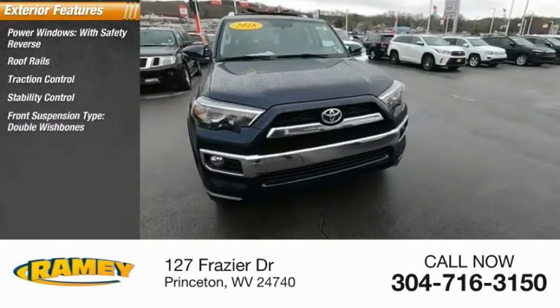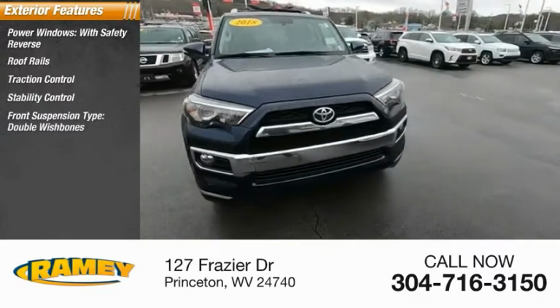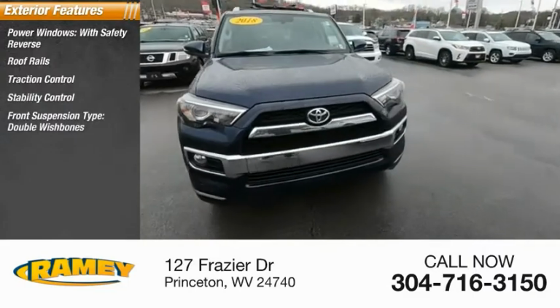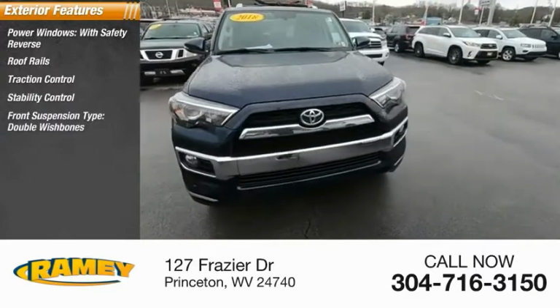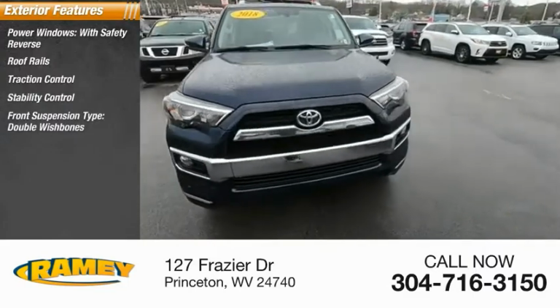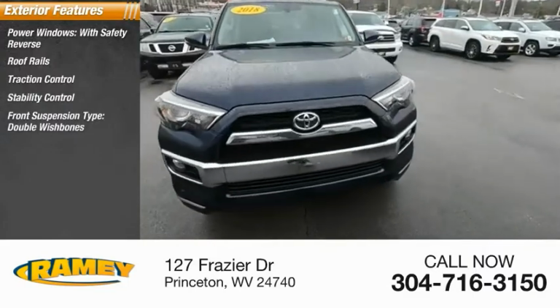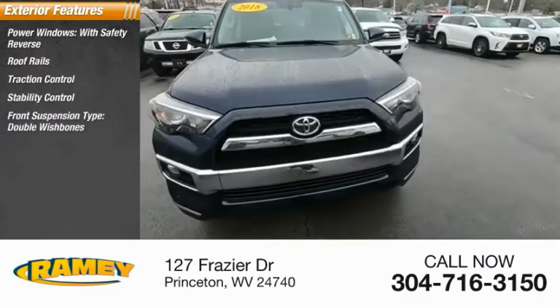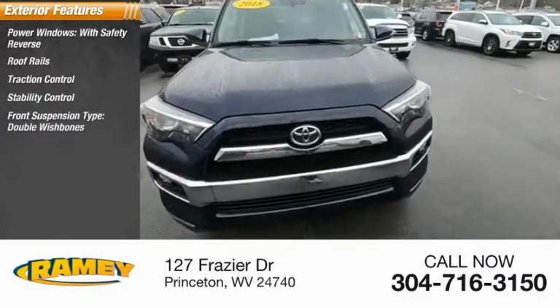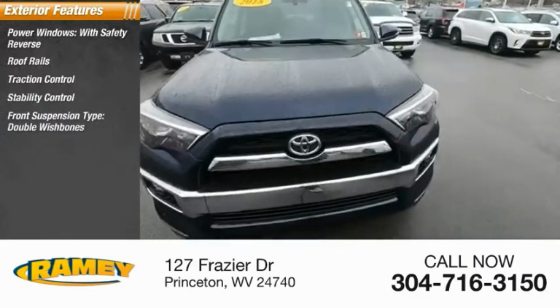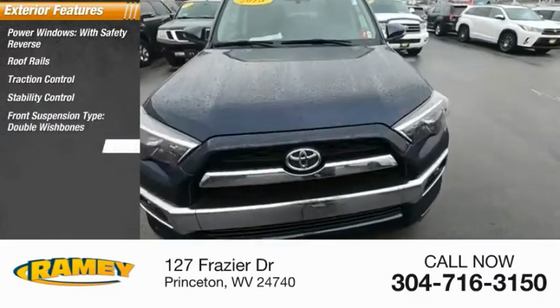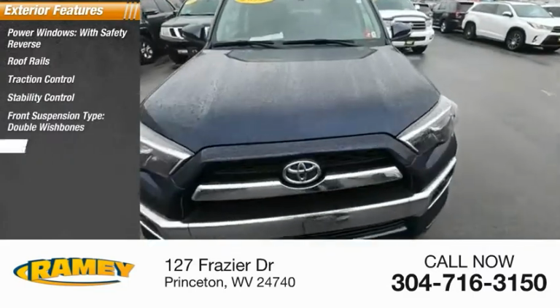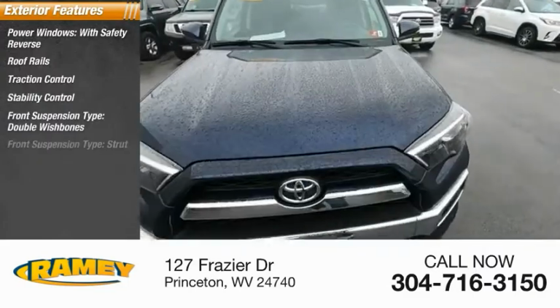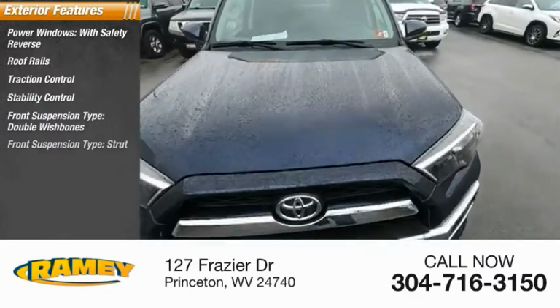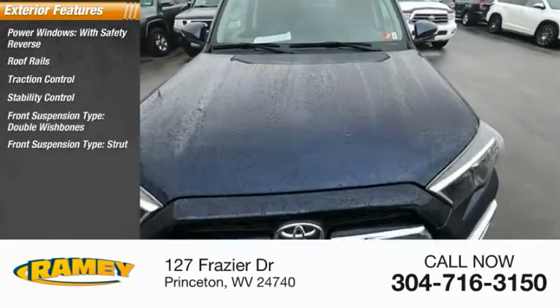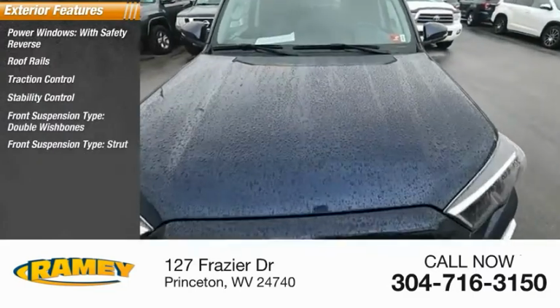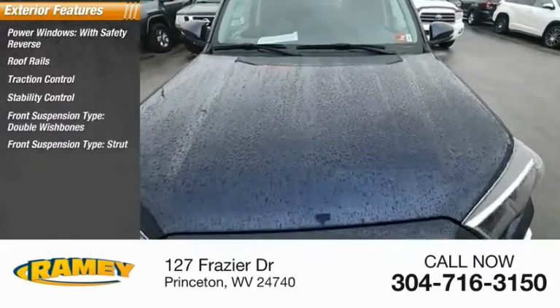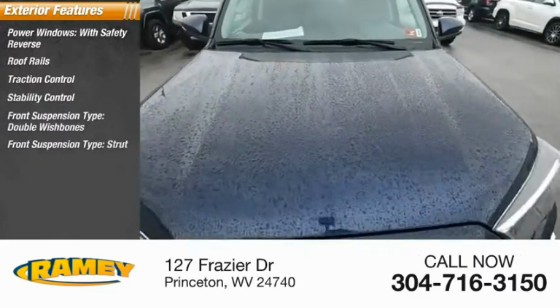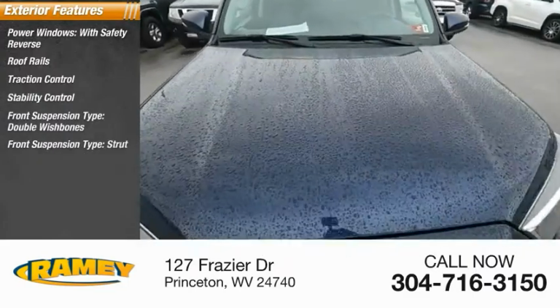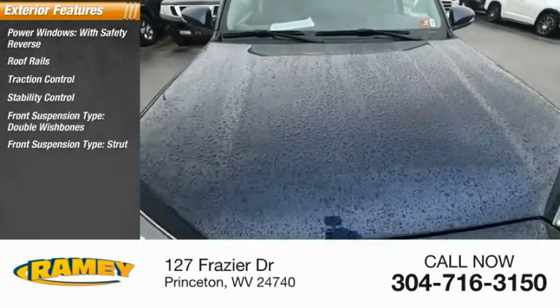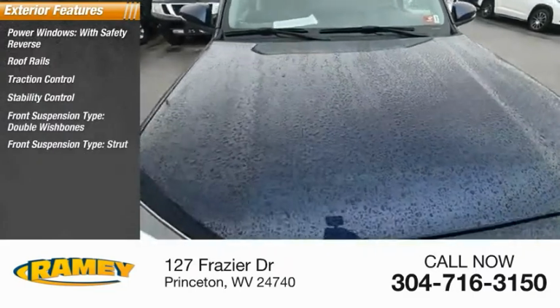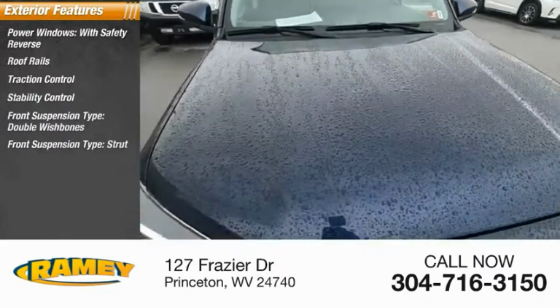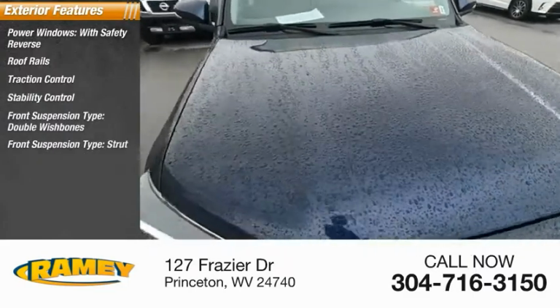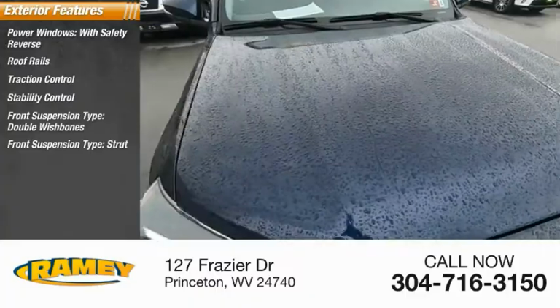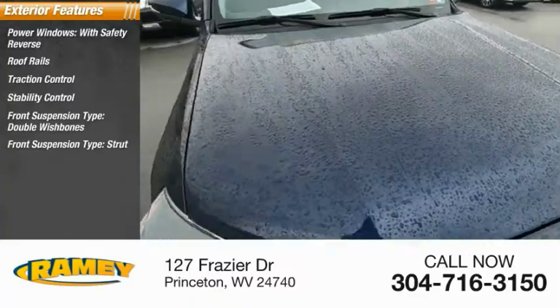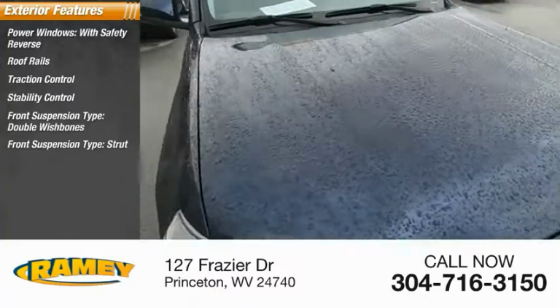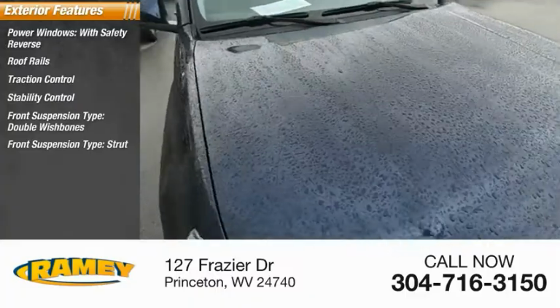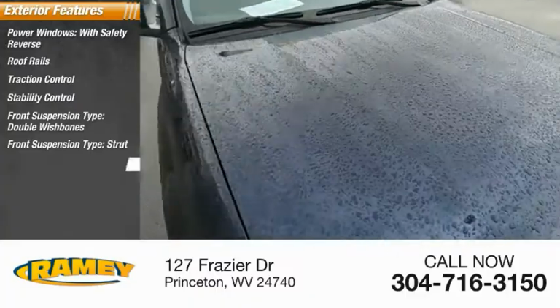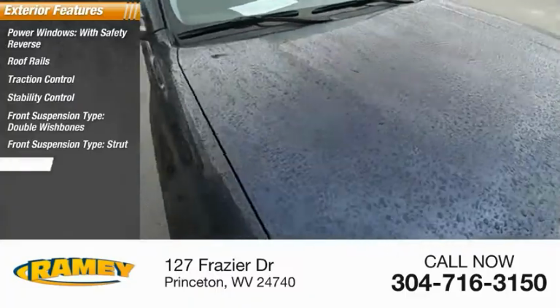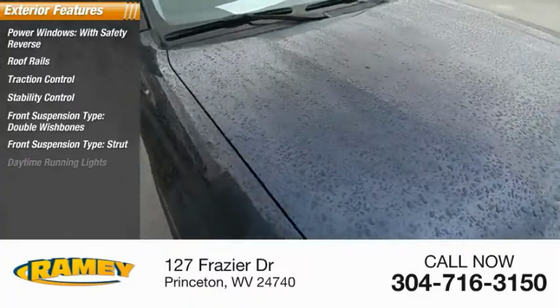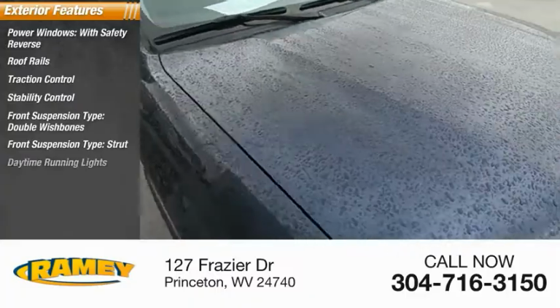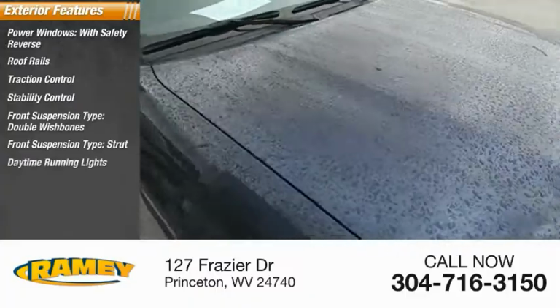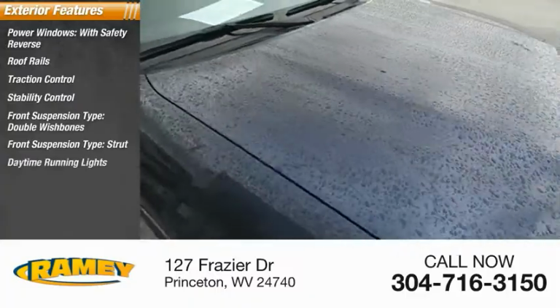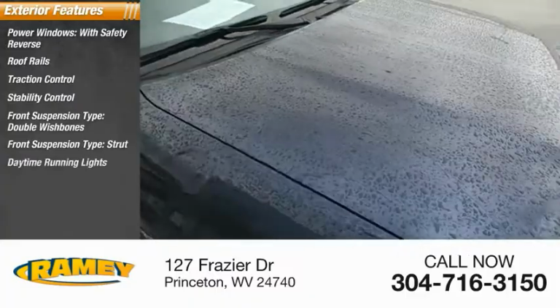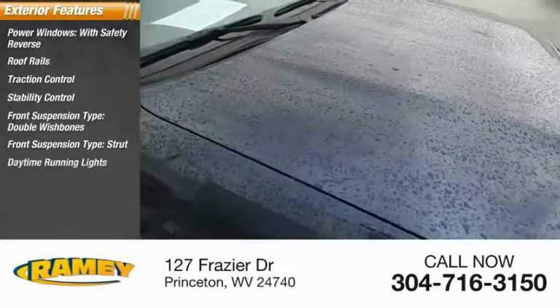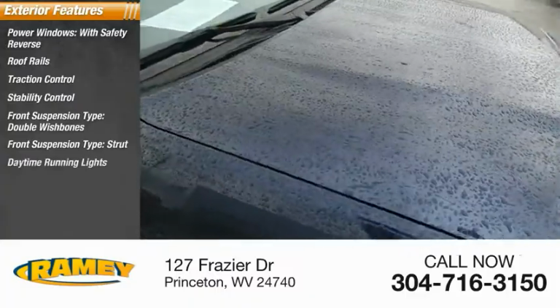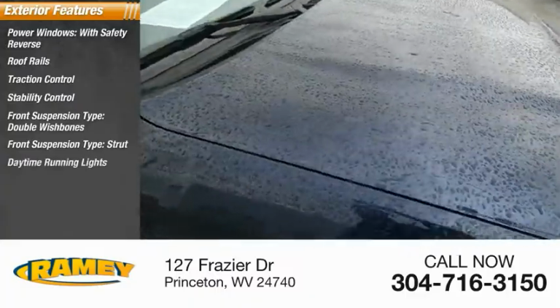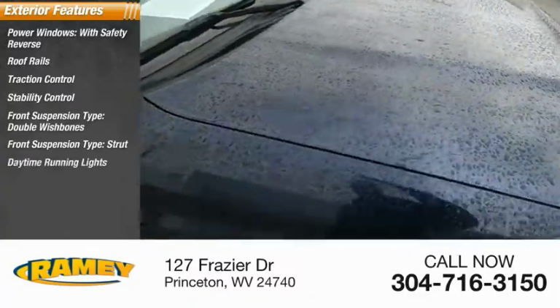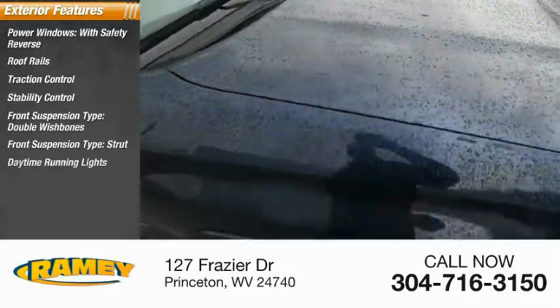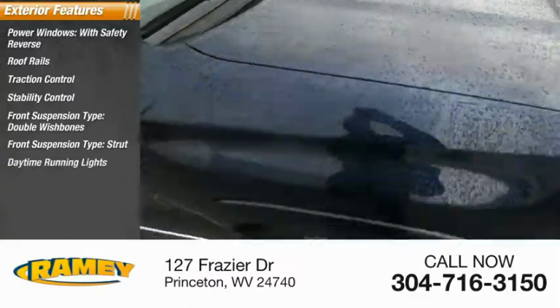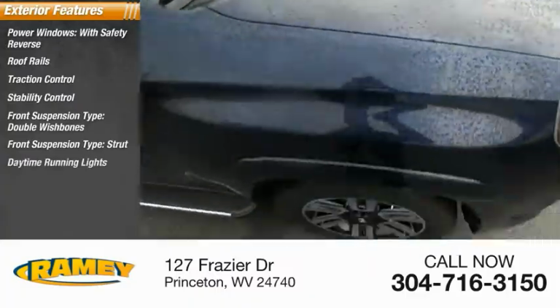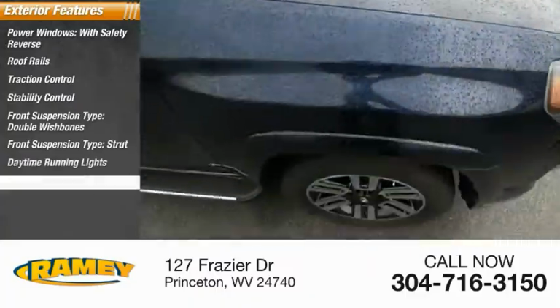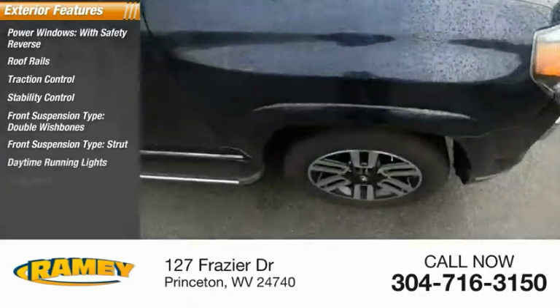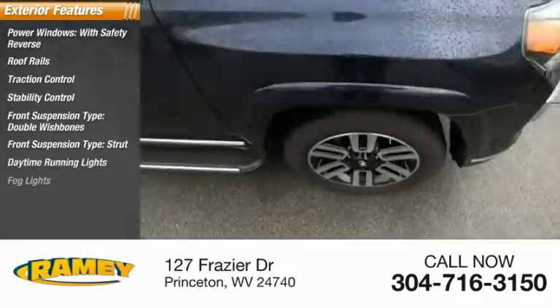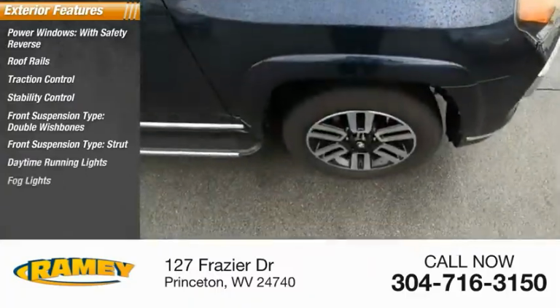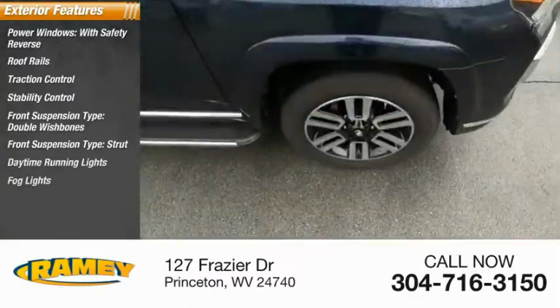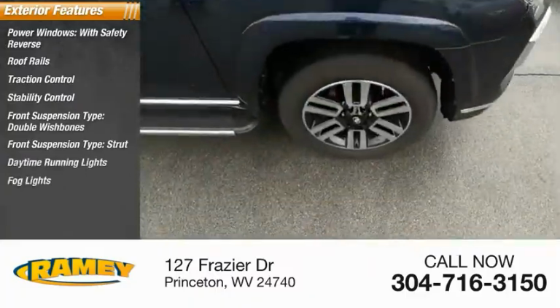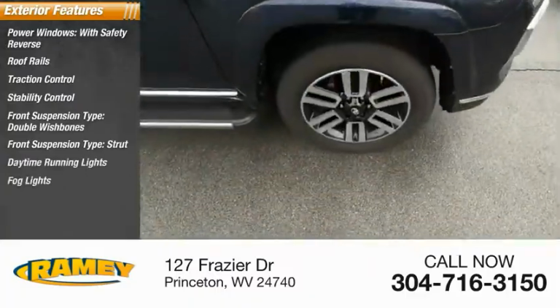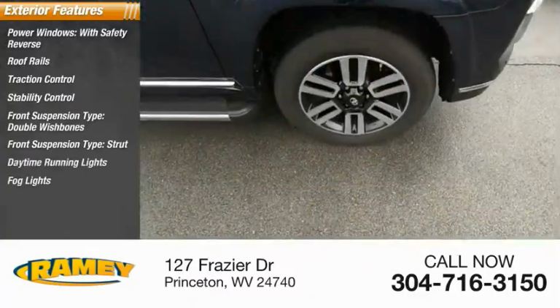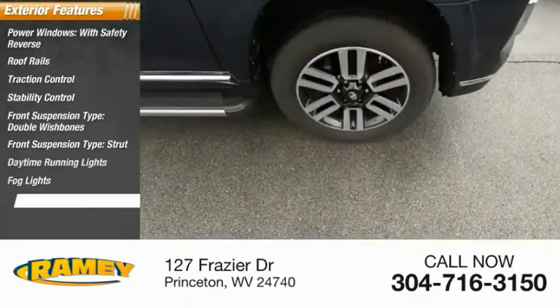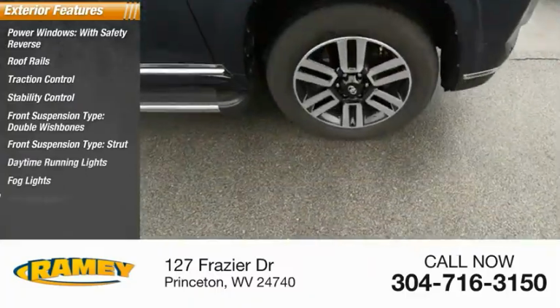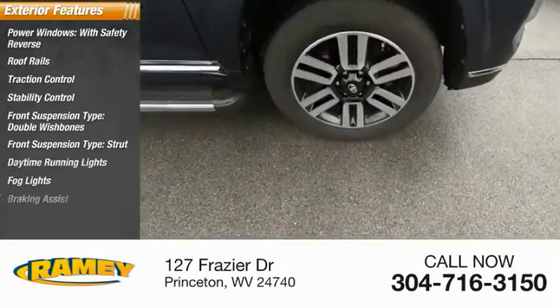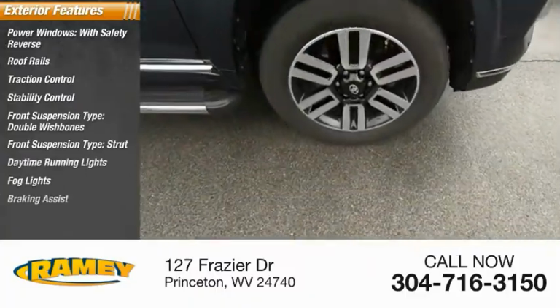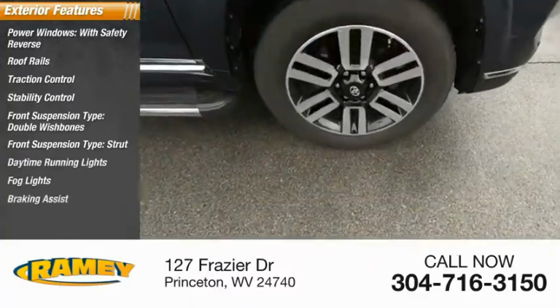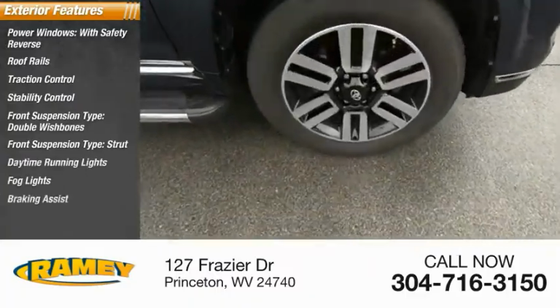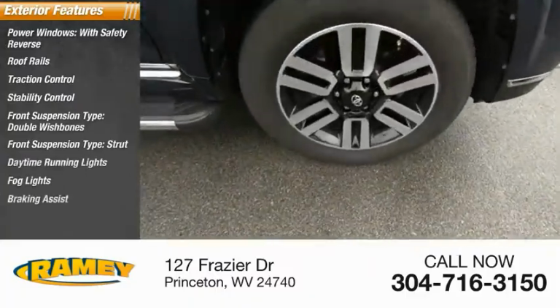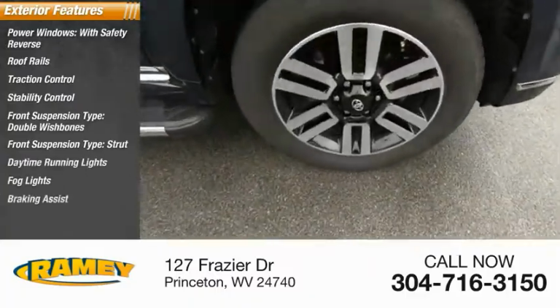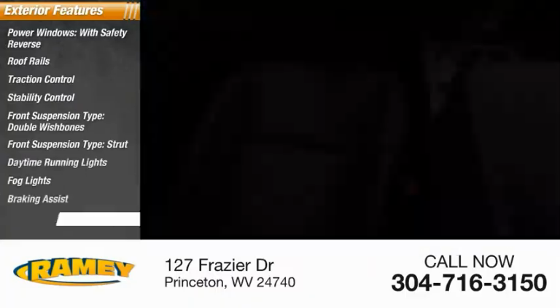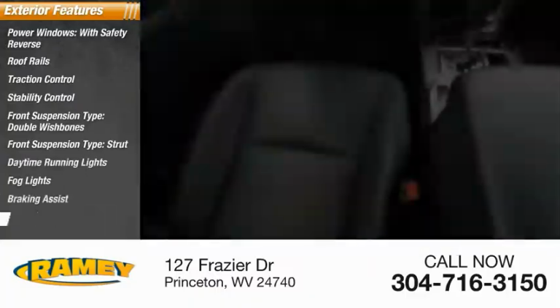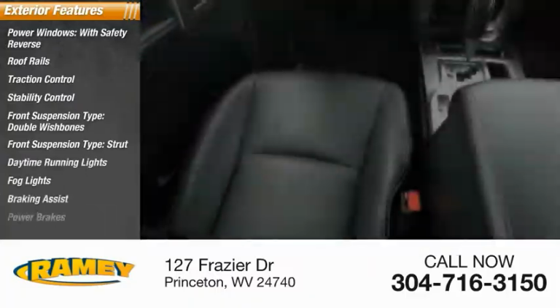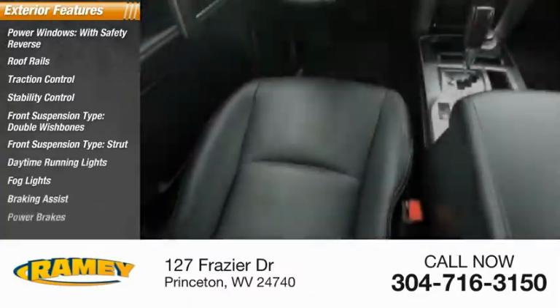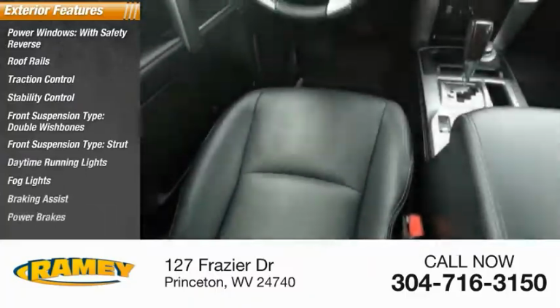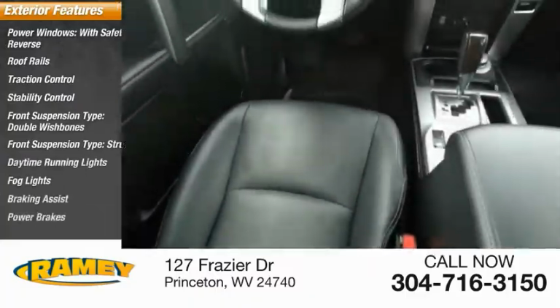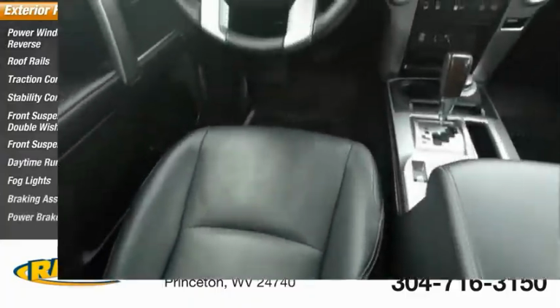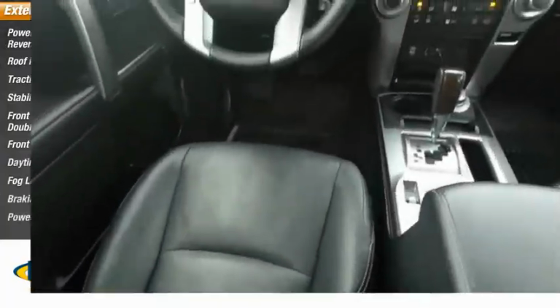Double wishbones, front suspension type strut, daytime running lights, fog lights, braking assist, power brakes.